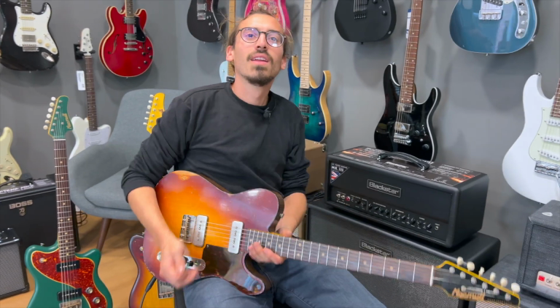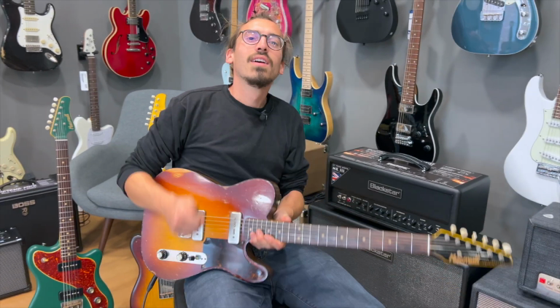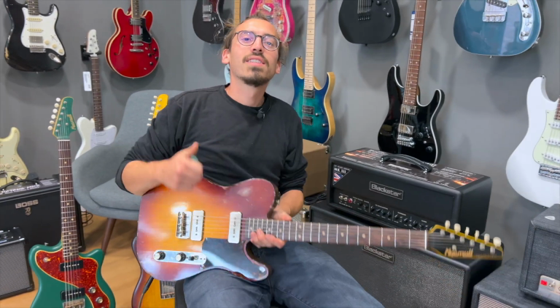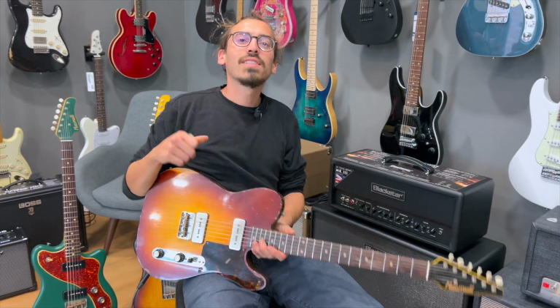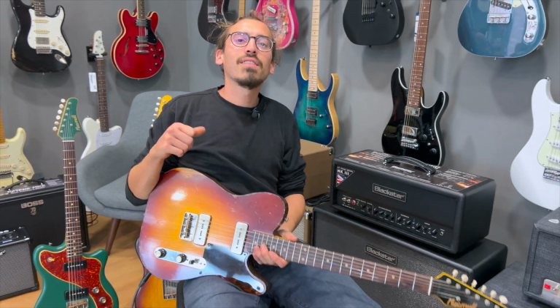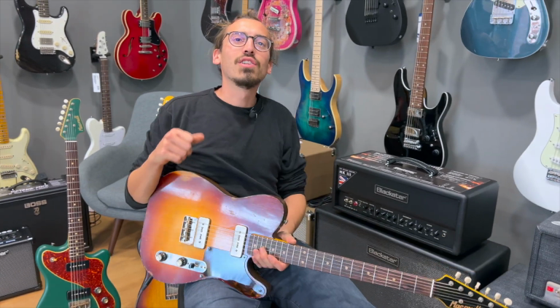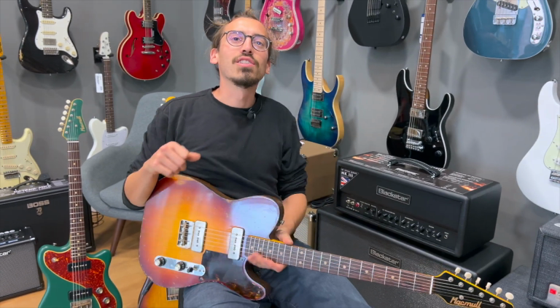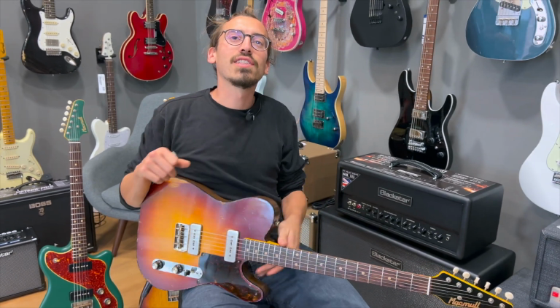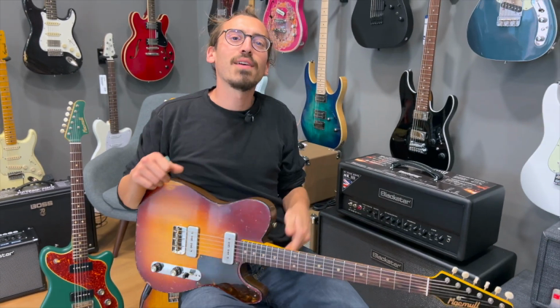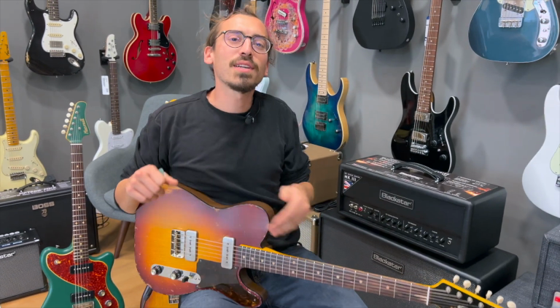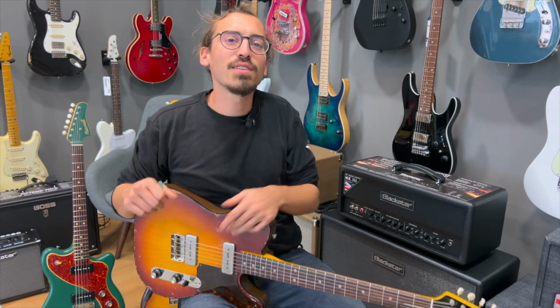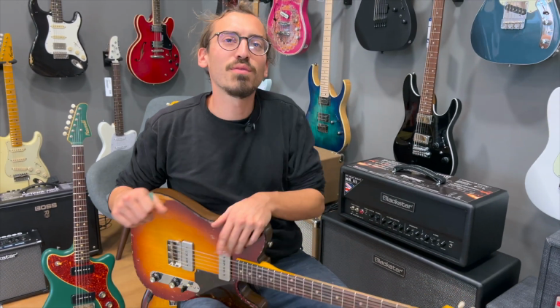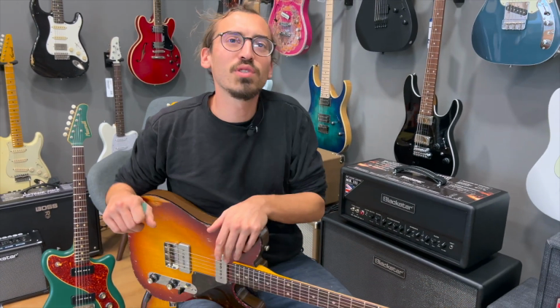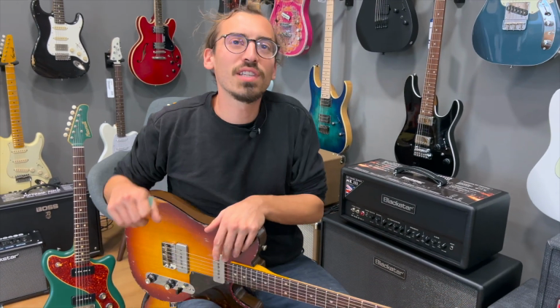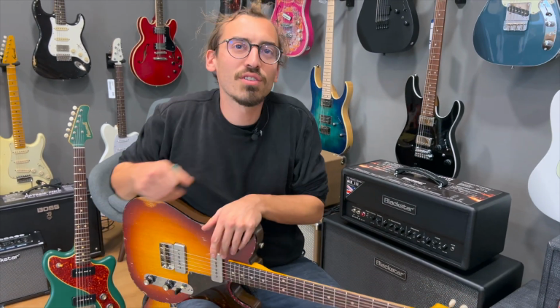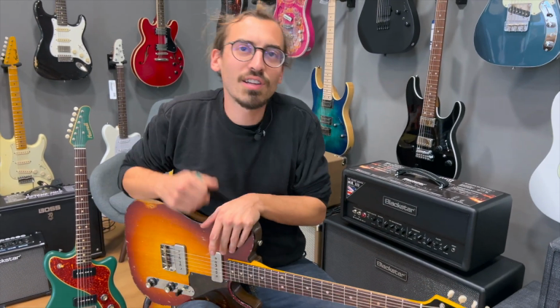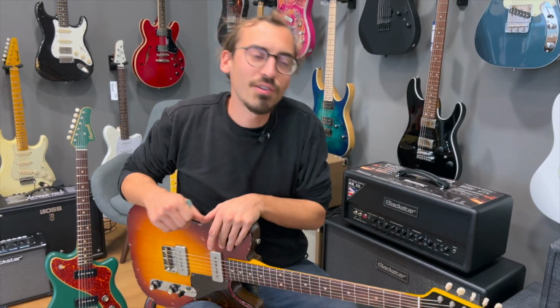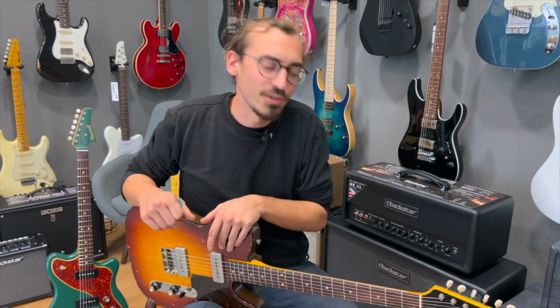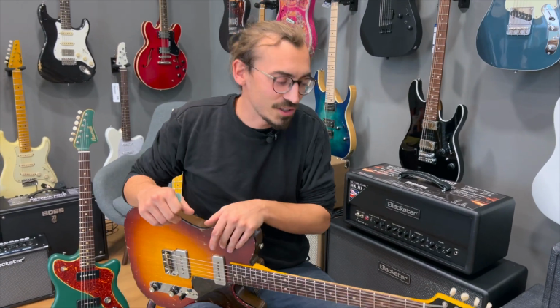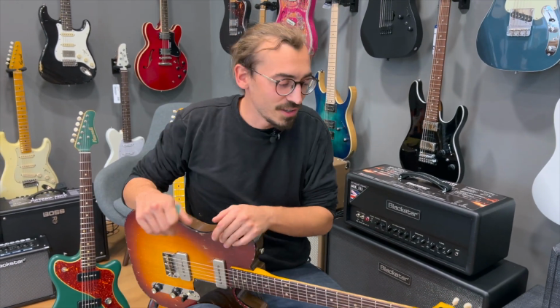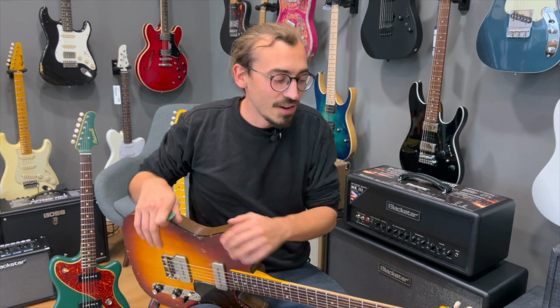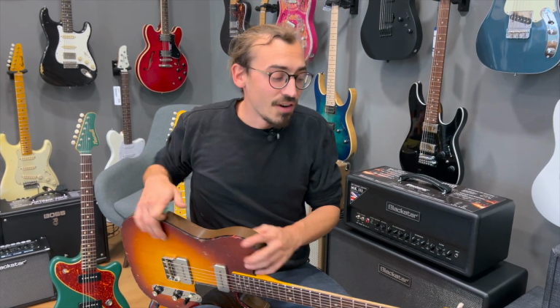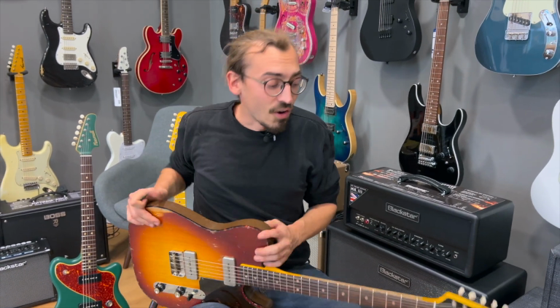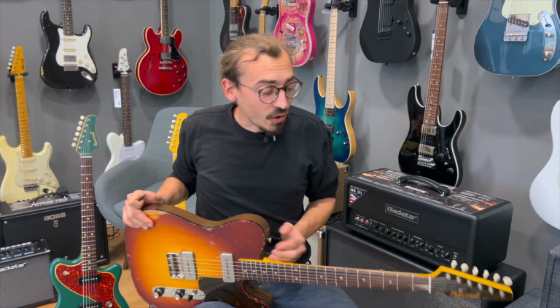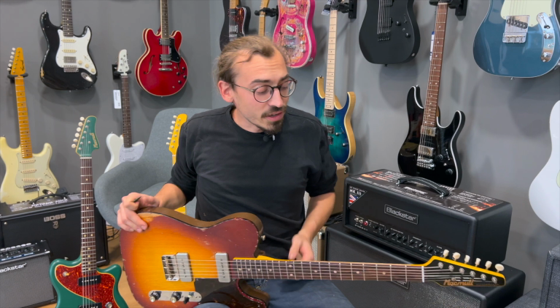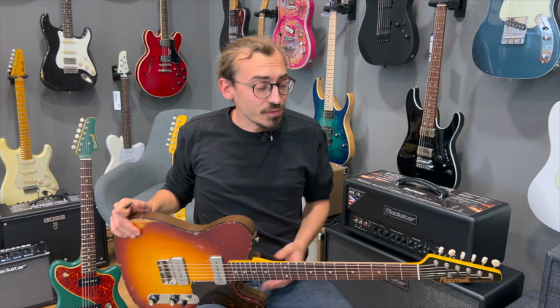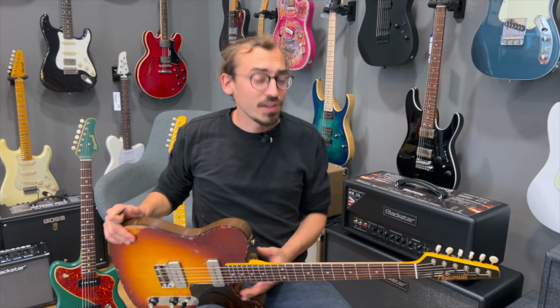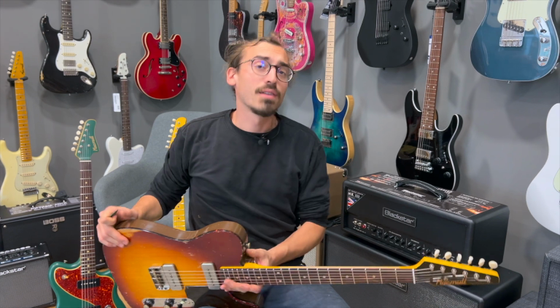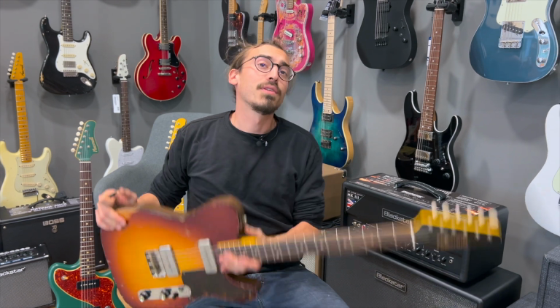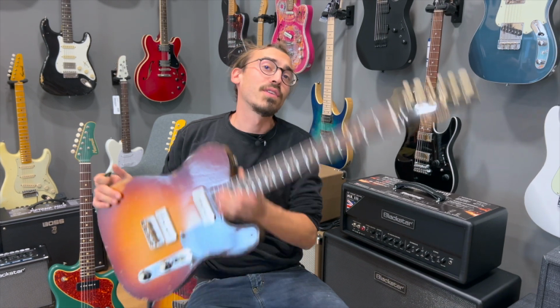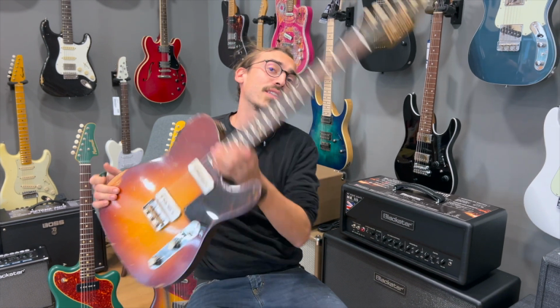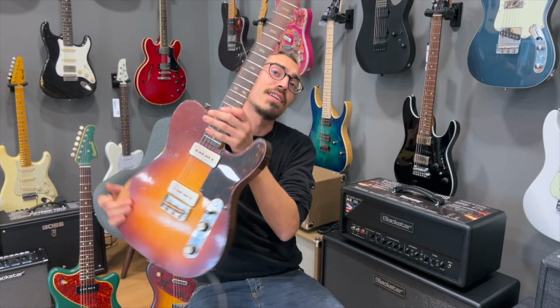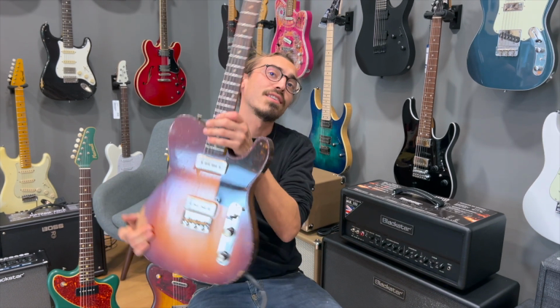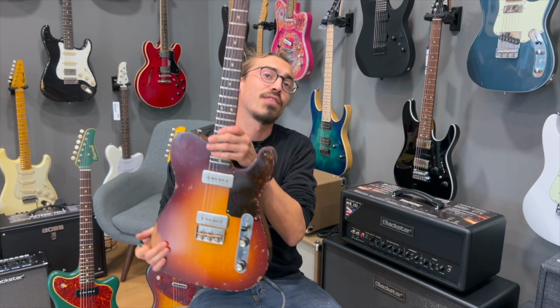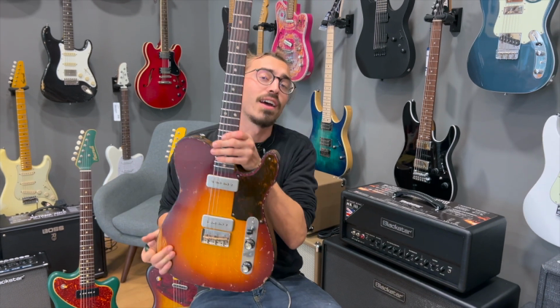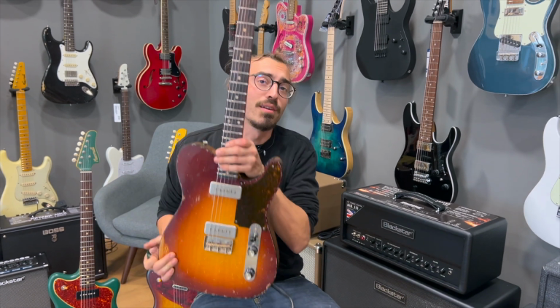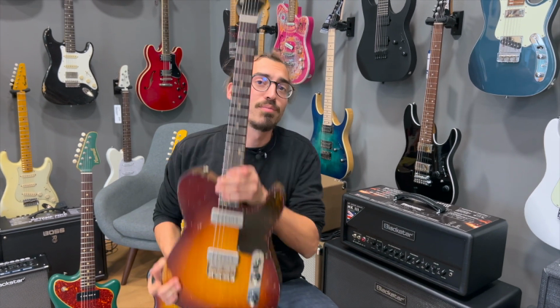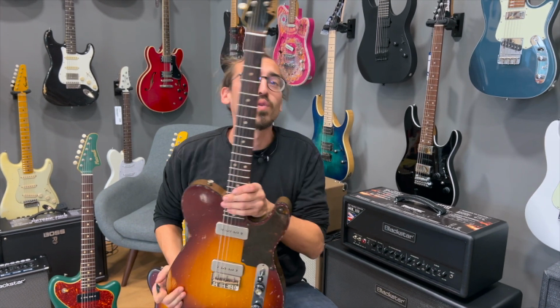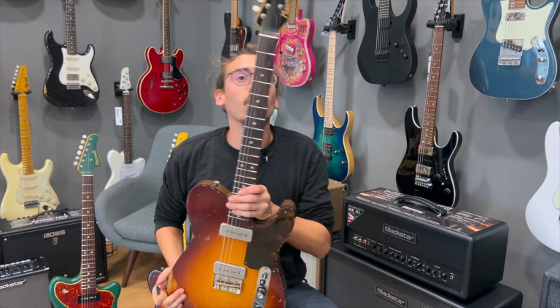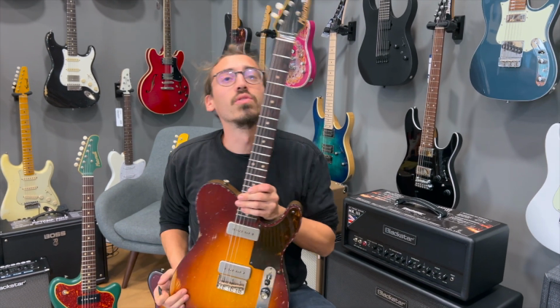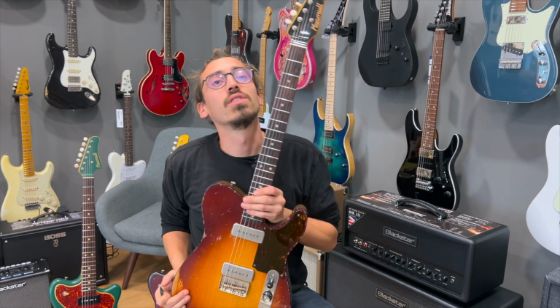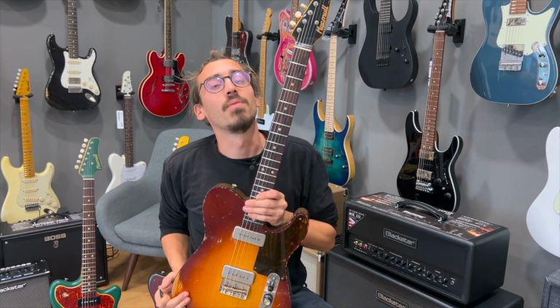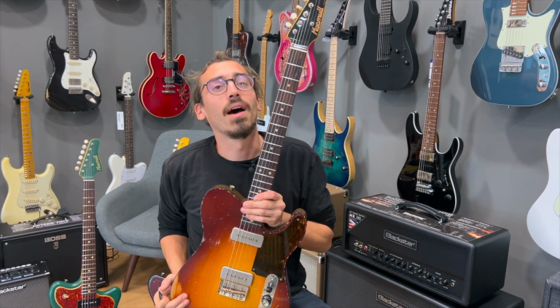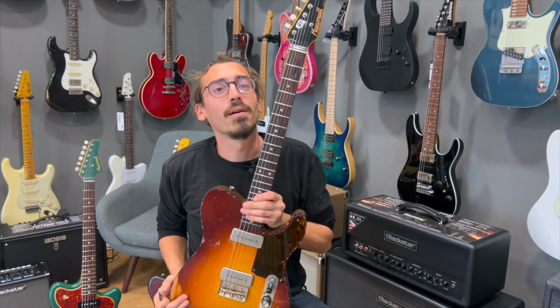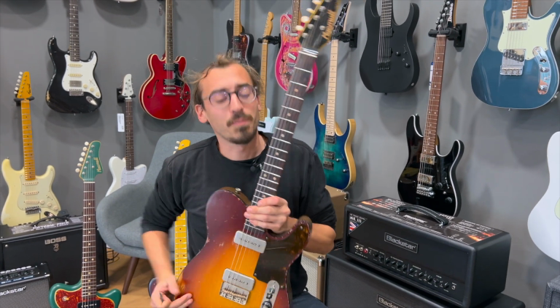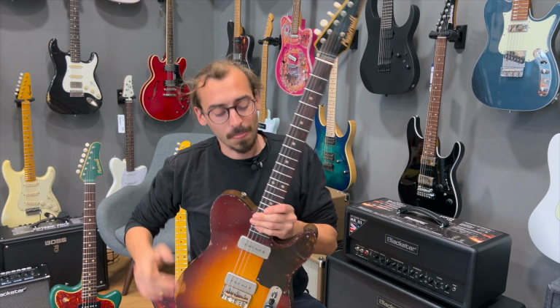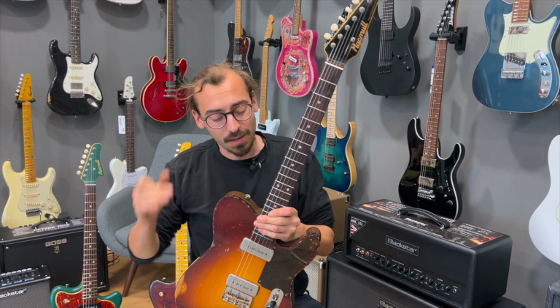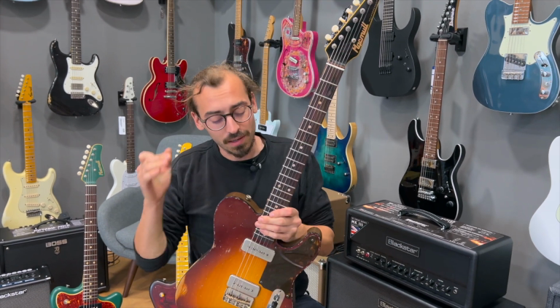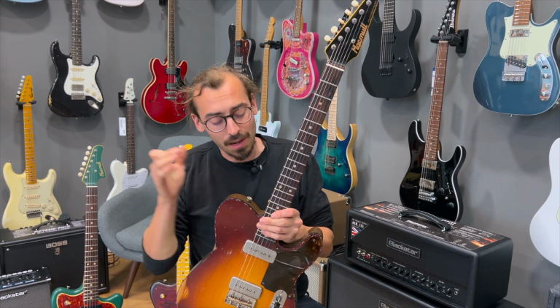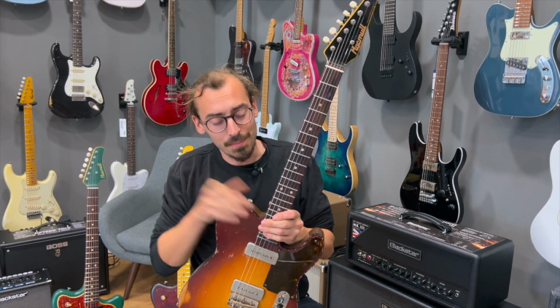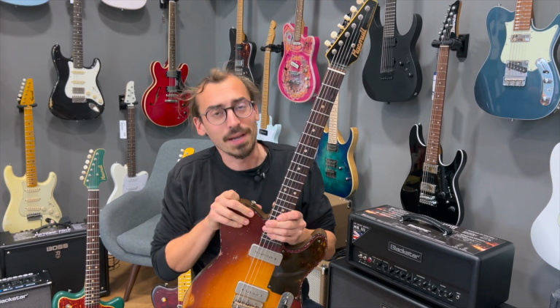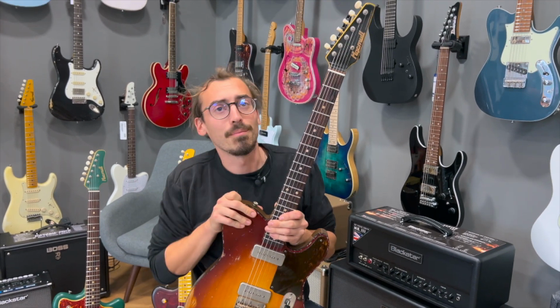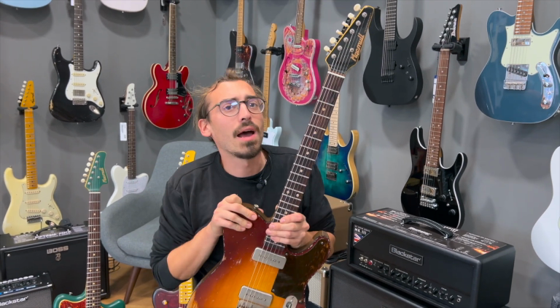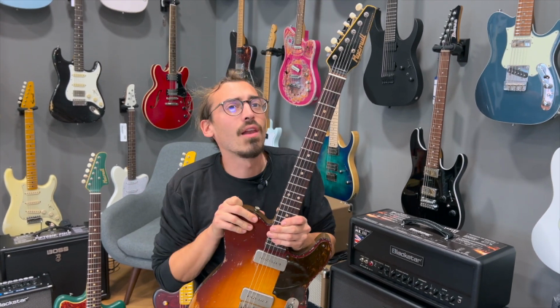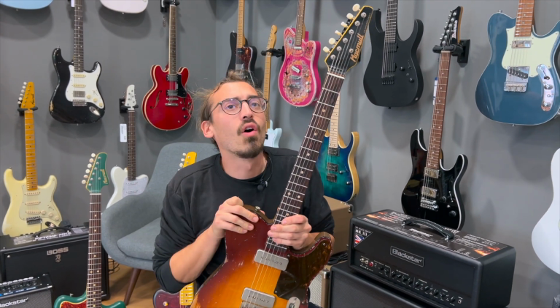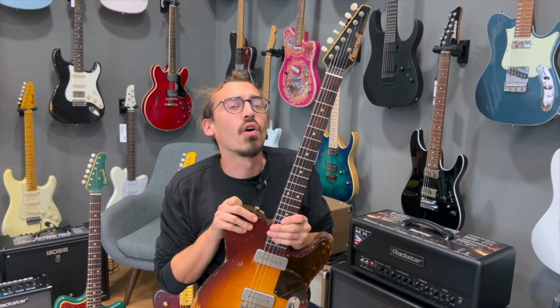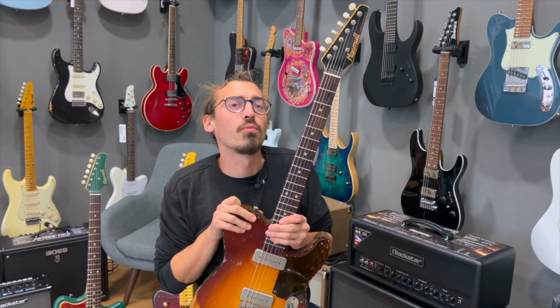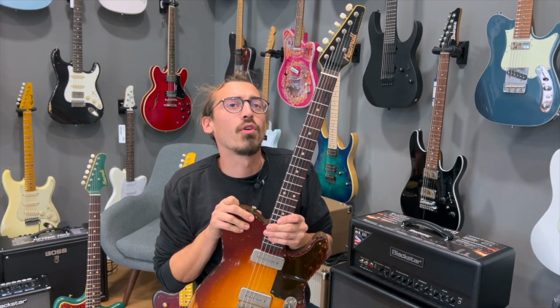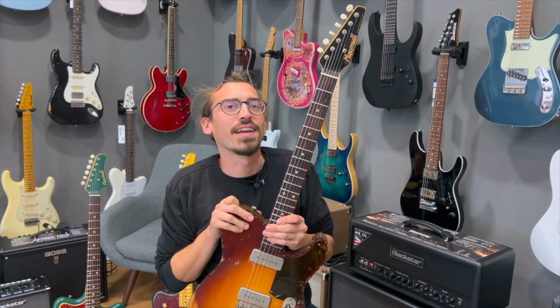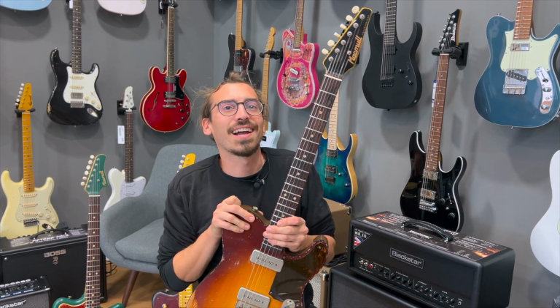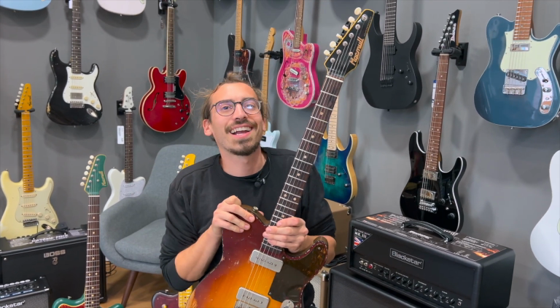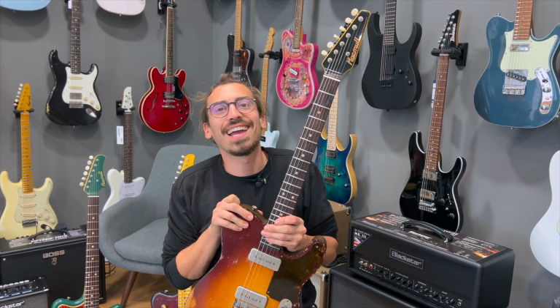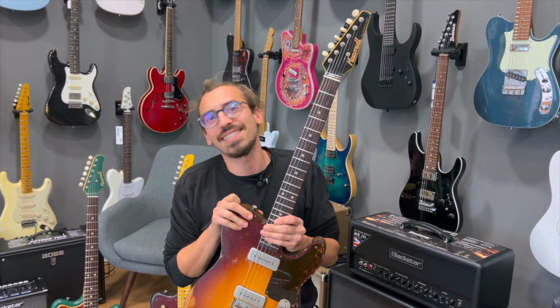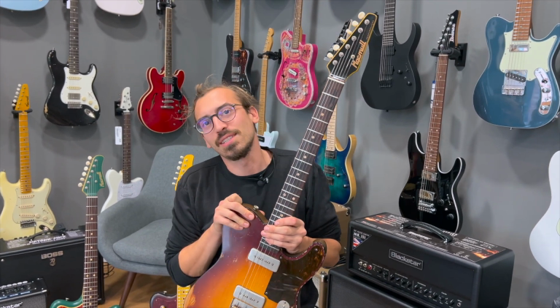Servus, der Max hier von Musikhaus Taunus. Heute wieder mit was ganz Feinem und zwar der Meckmal Hartbreaker Custom.